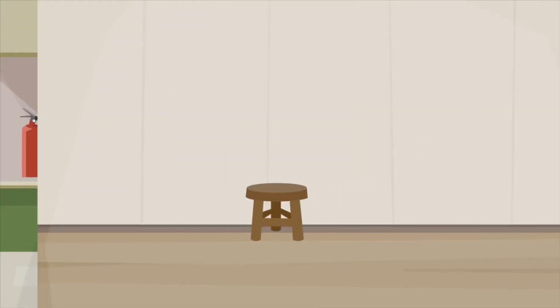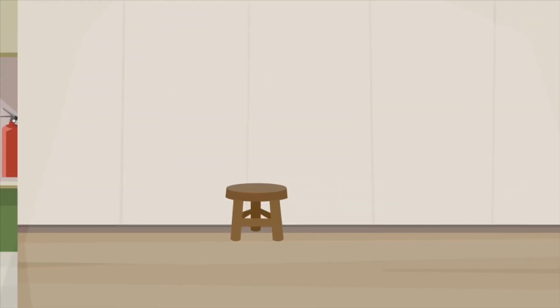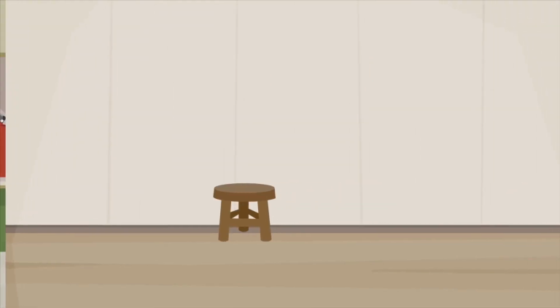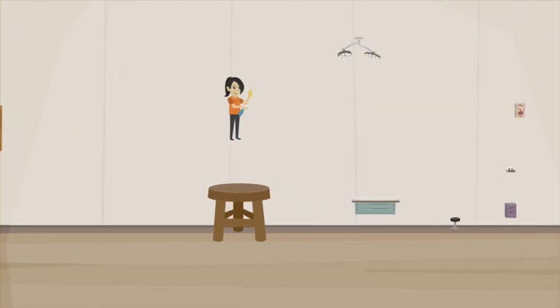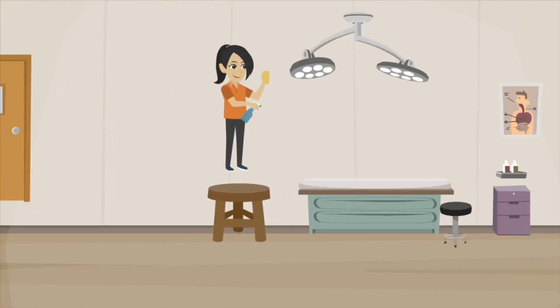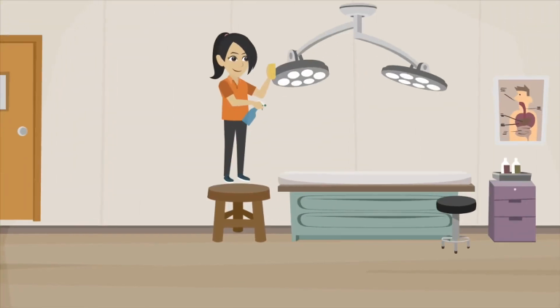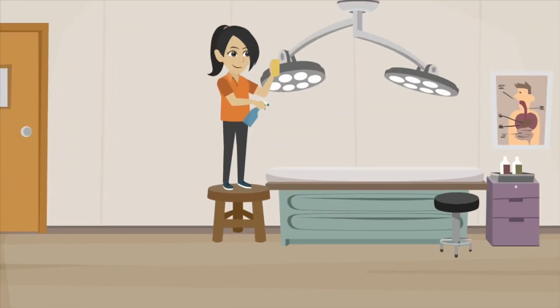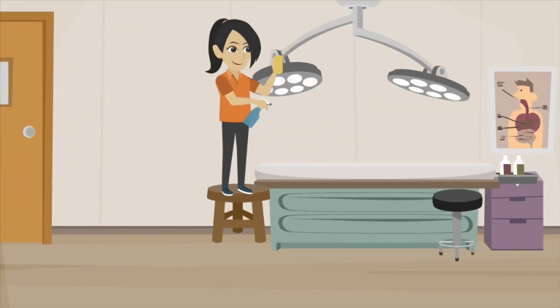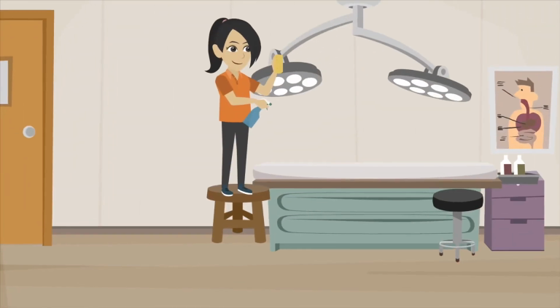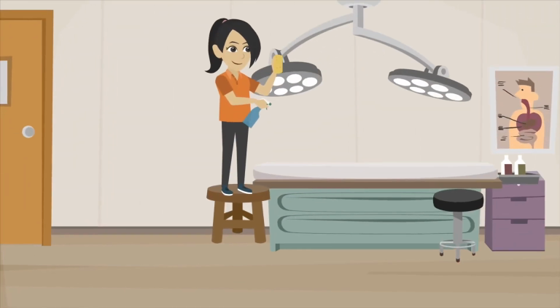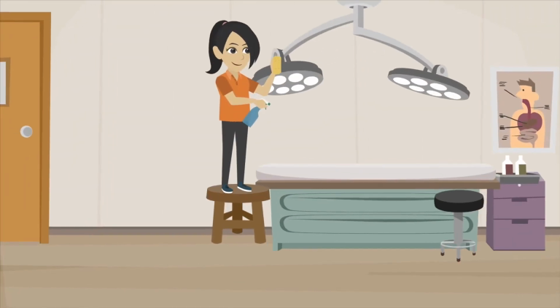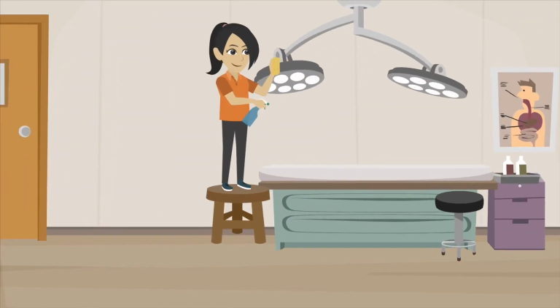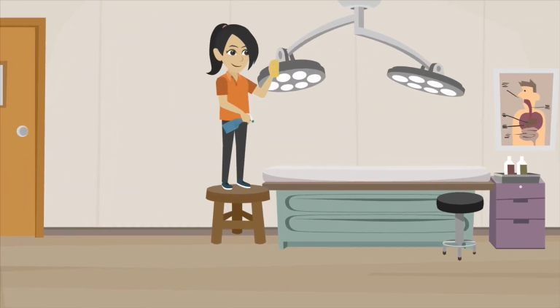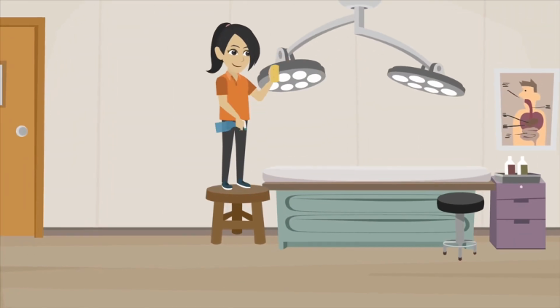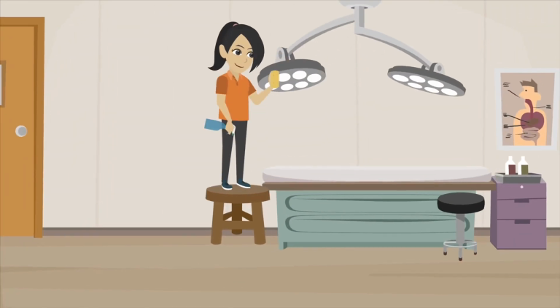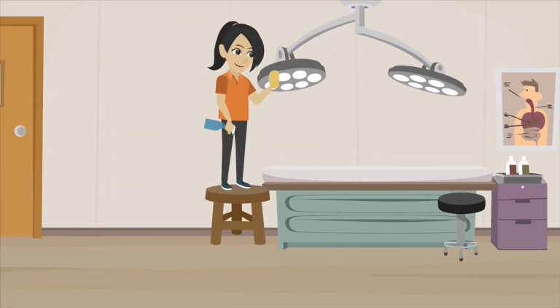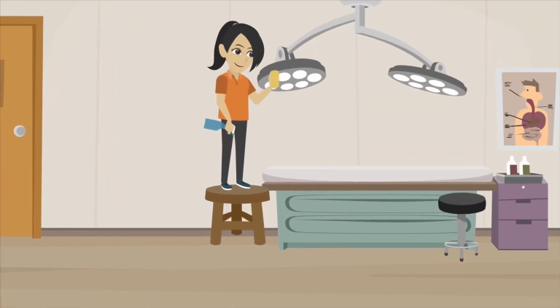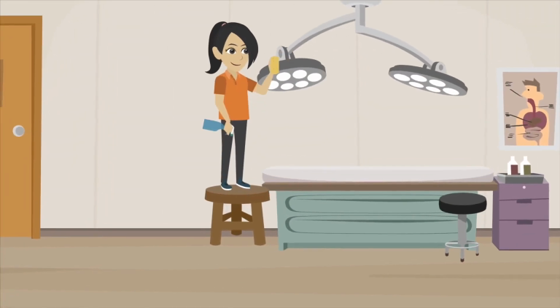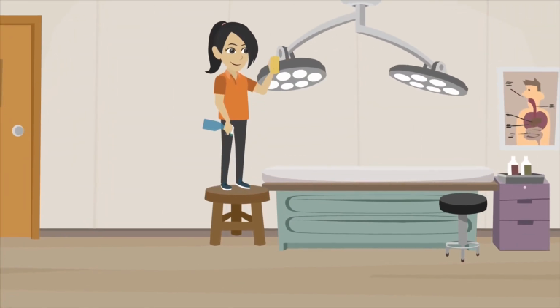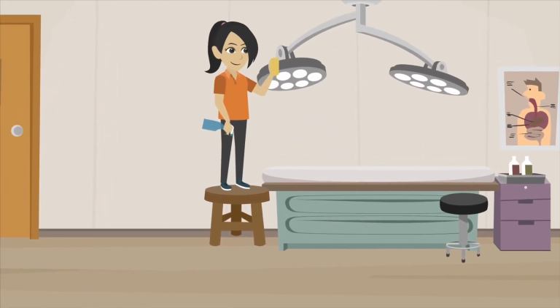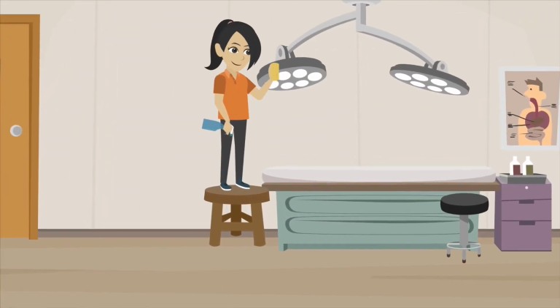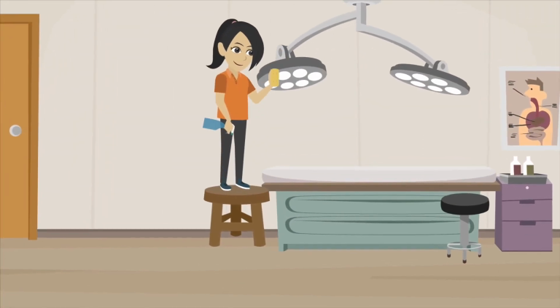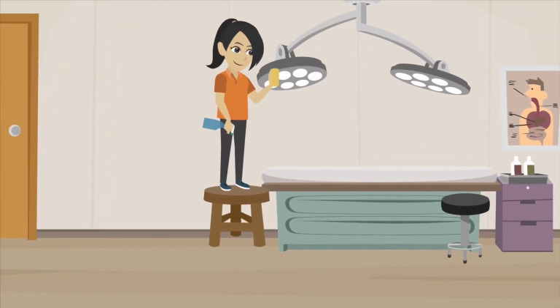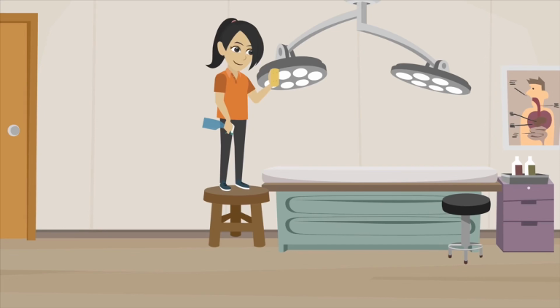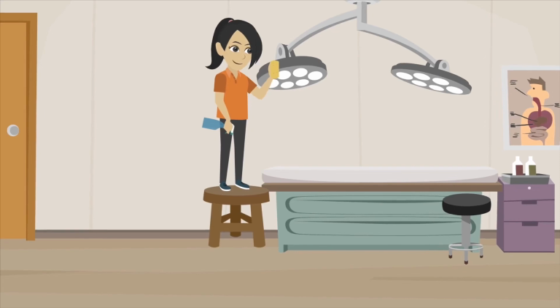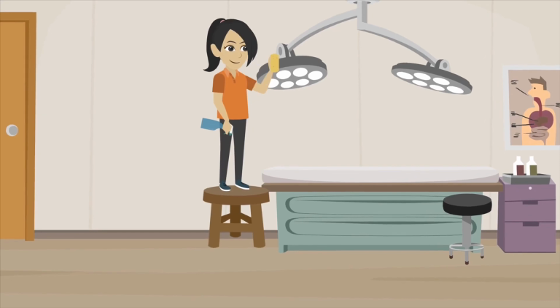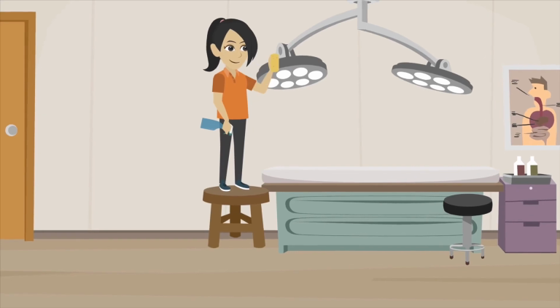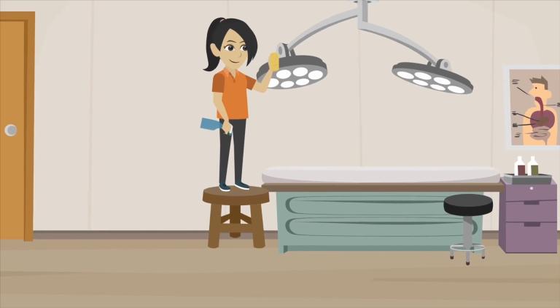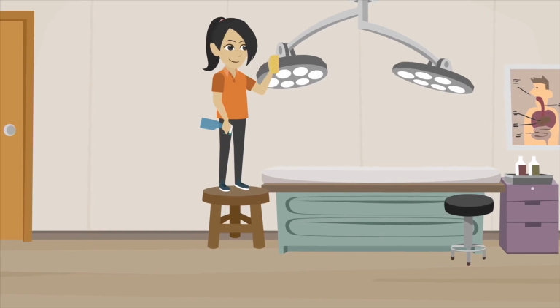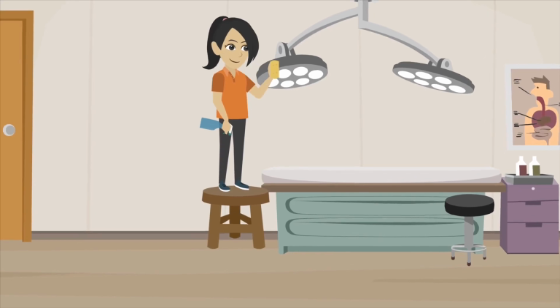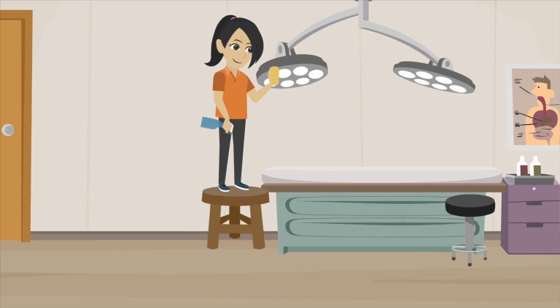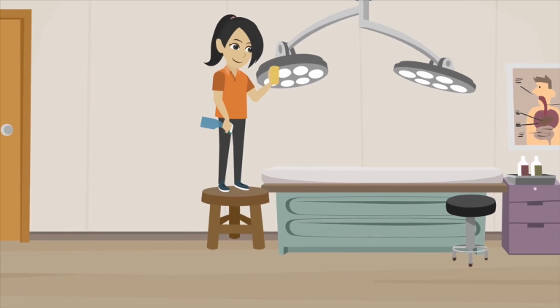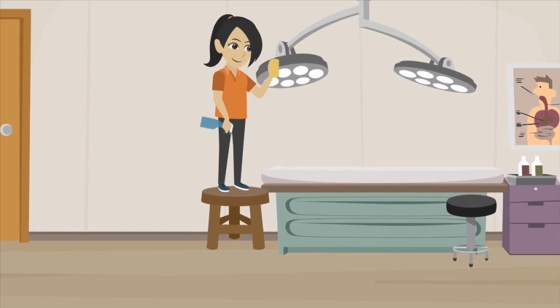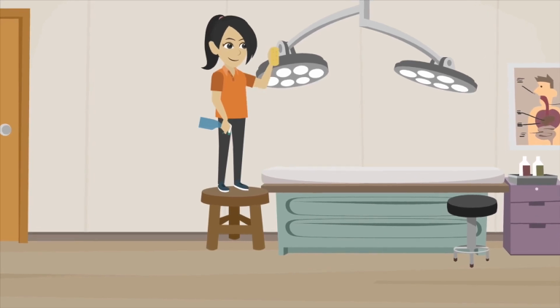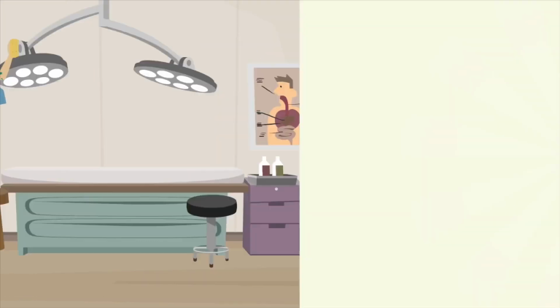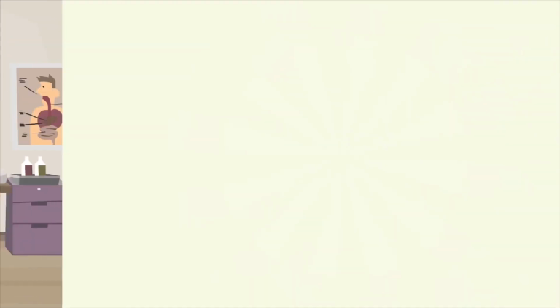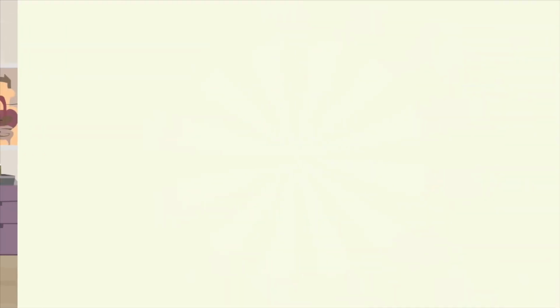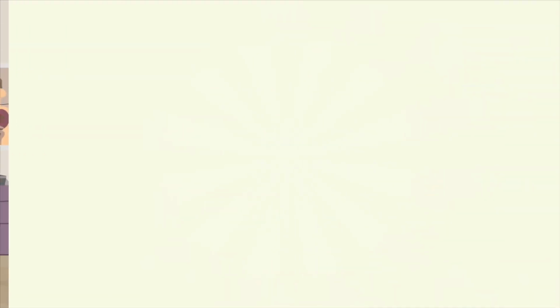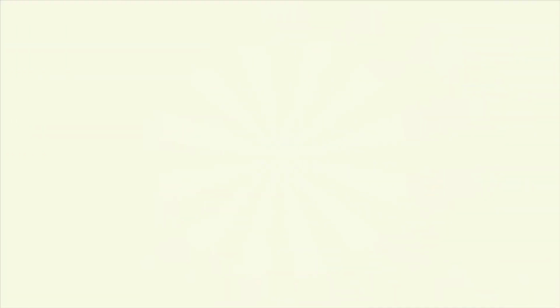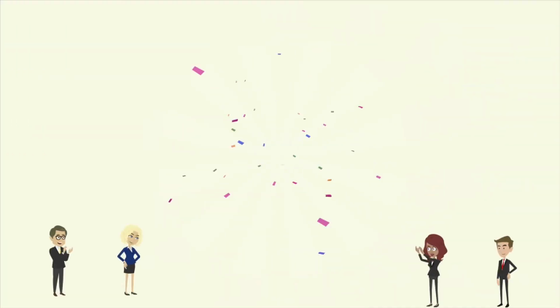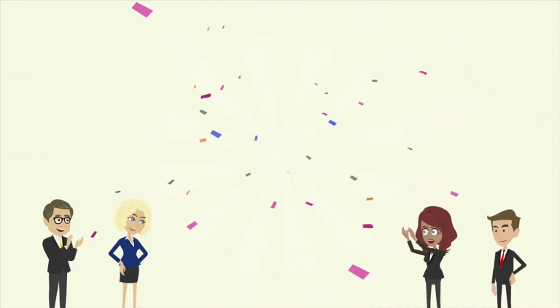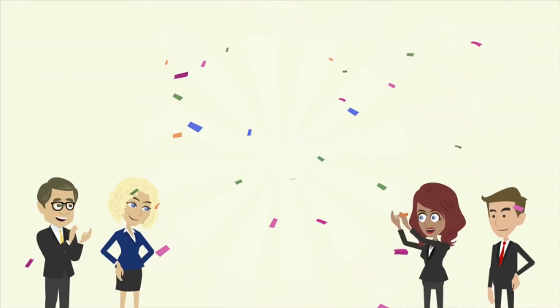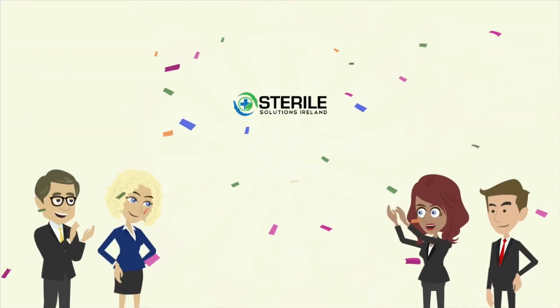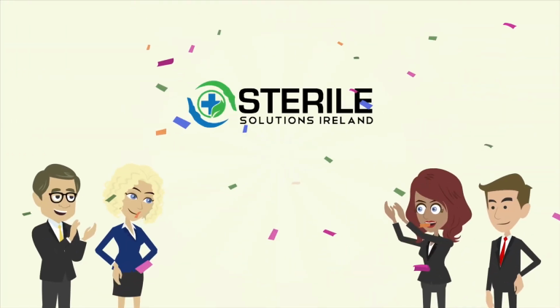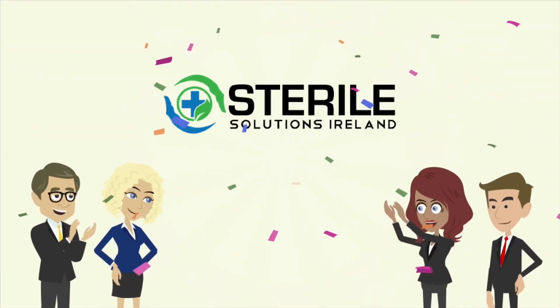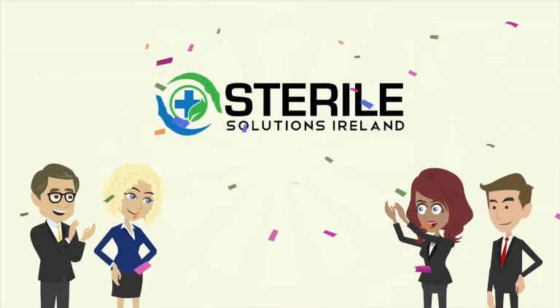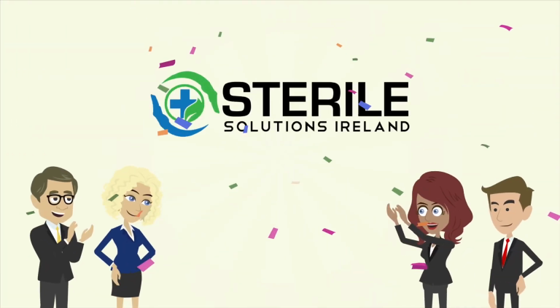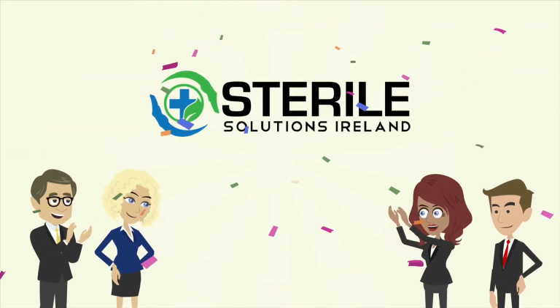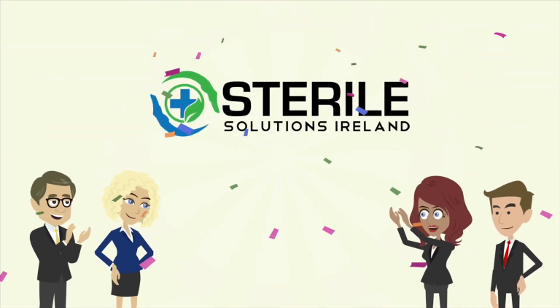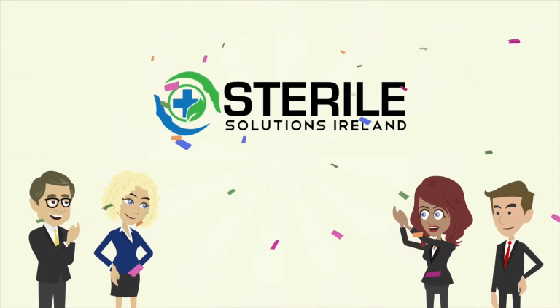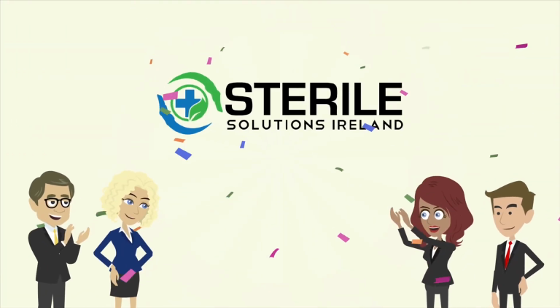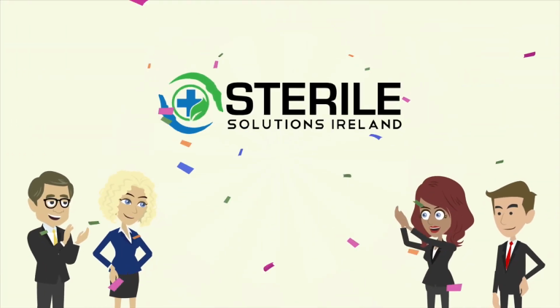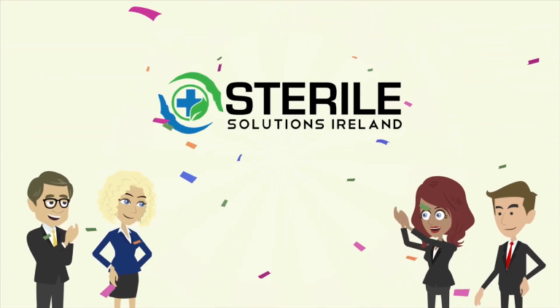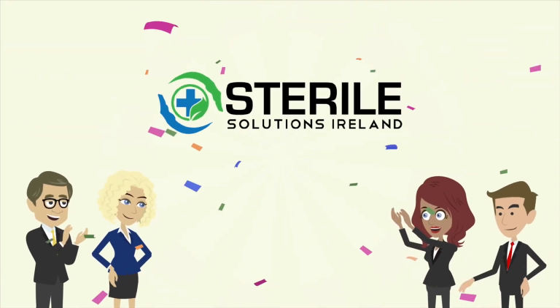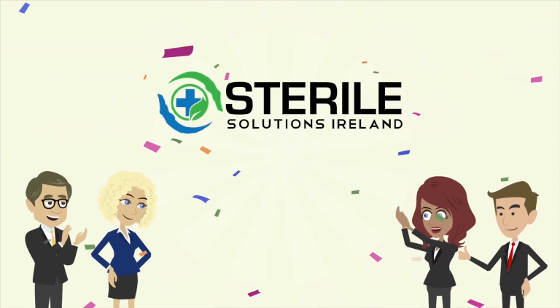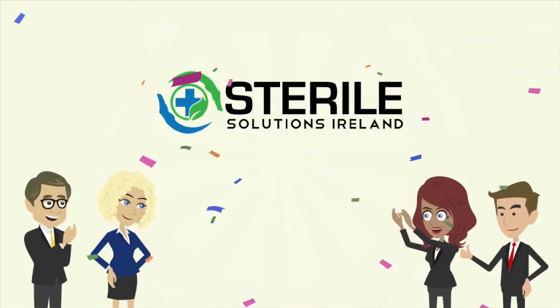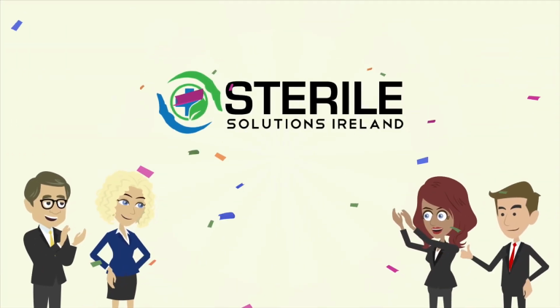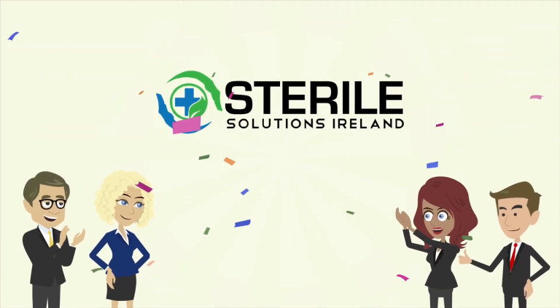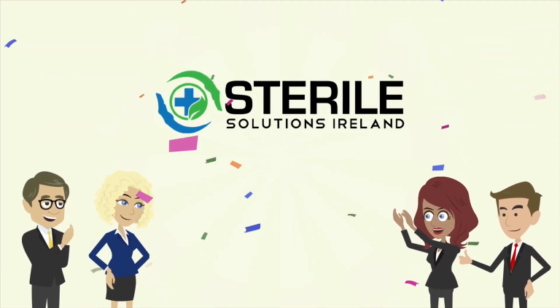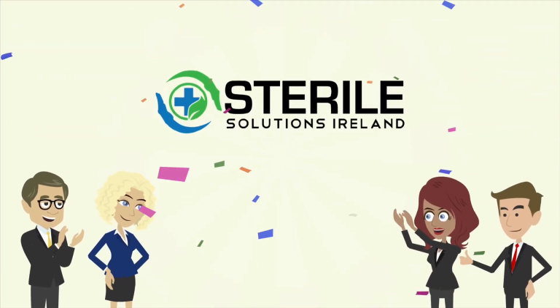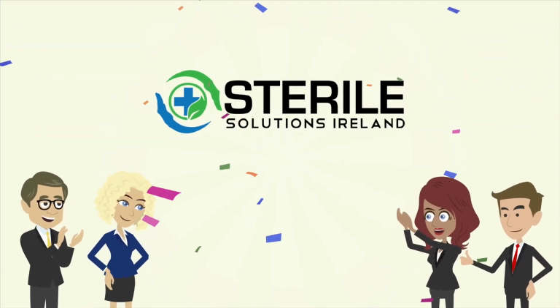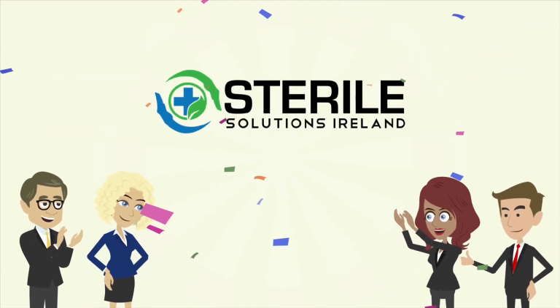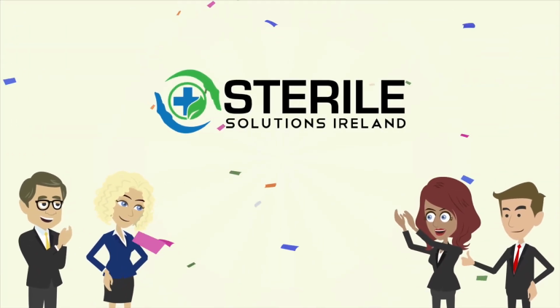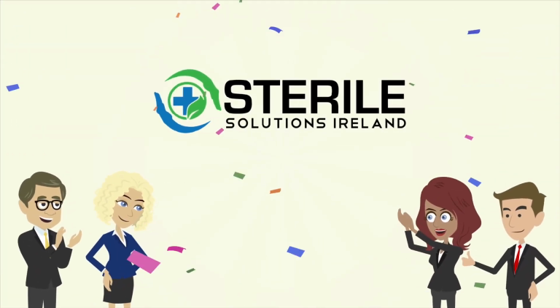Dentist: chair, light. Steranova is suitable for all hard surfaces and soft plastics.